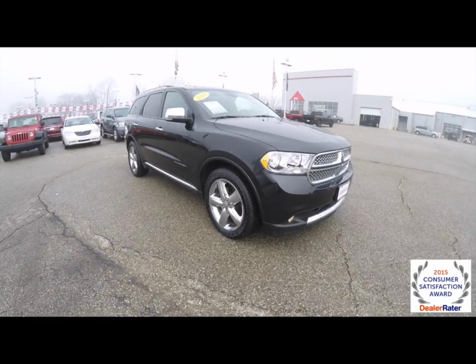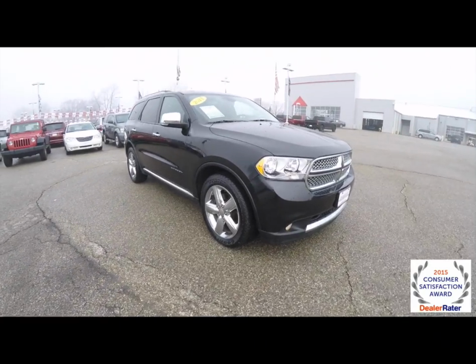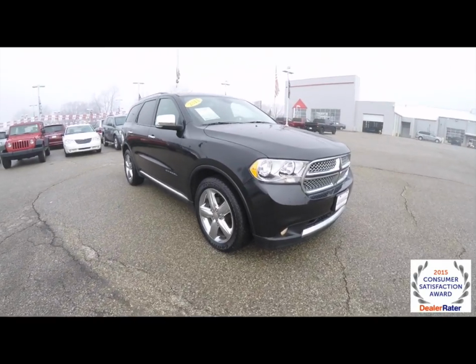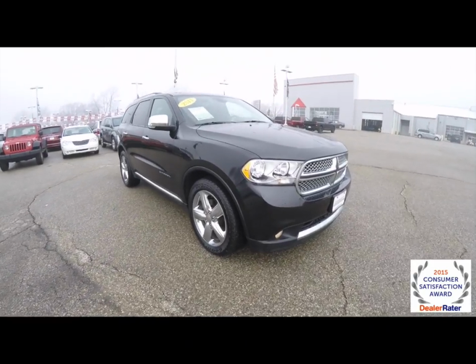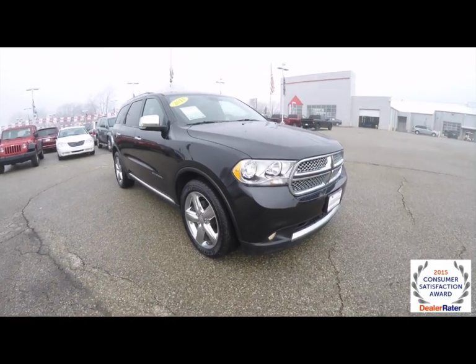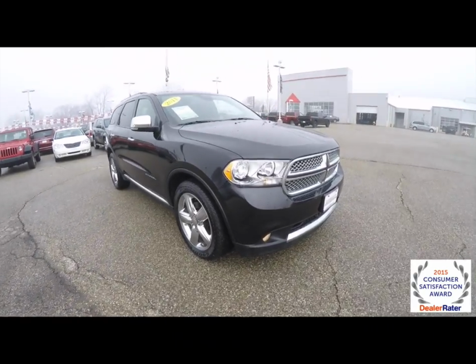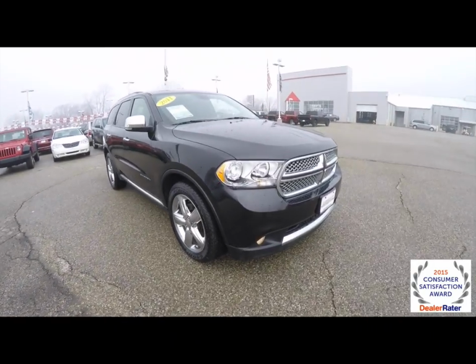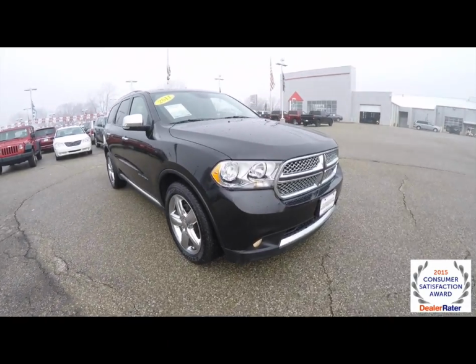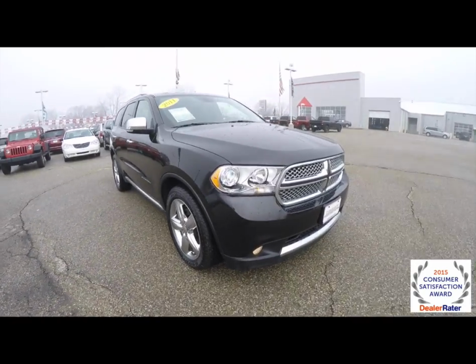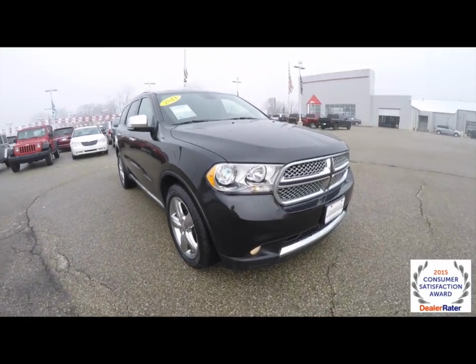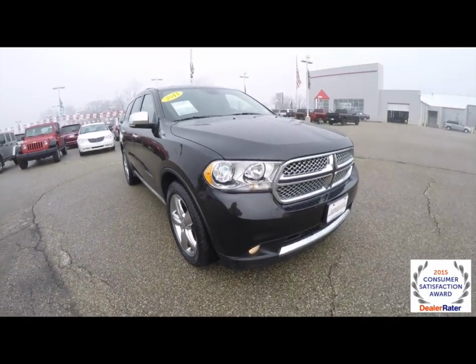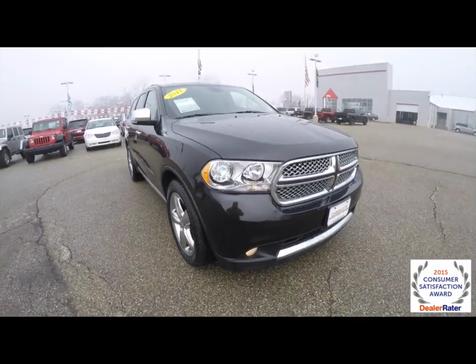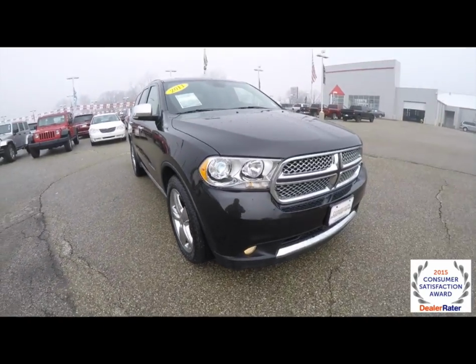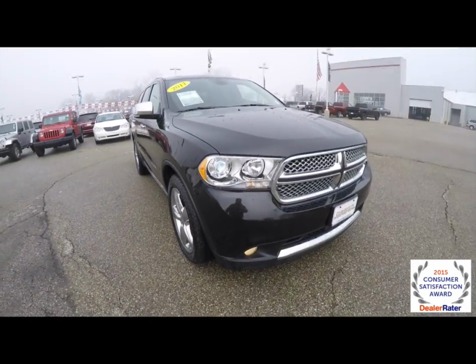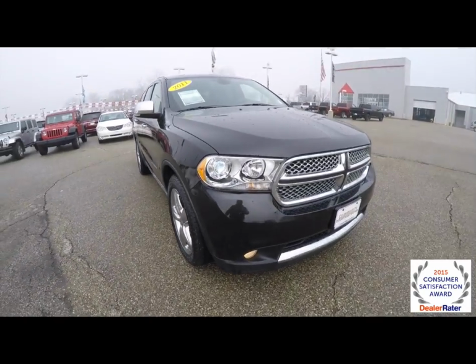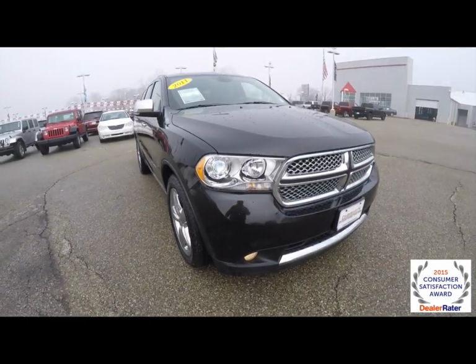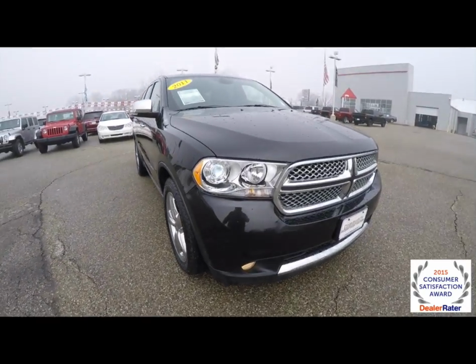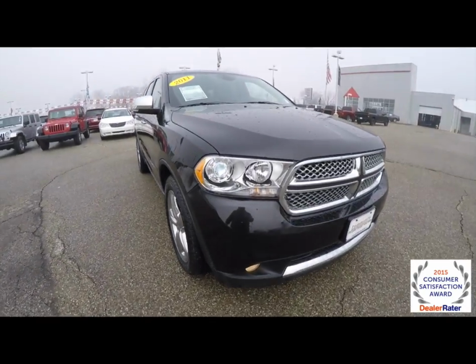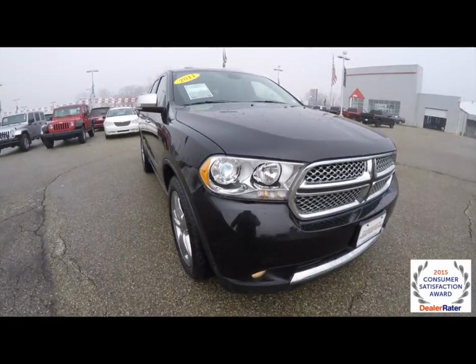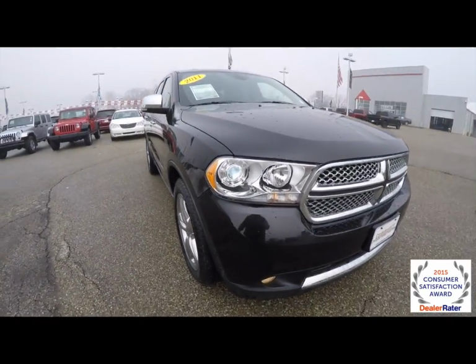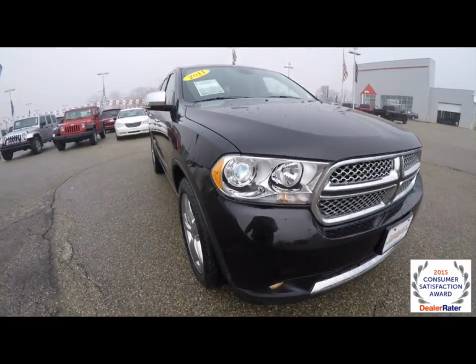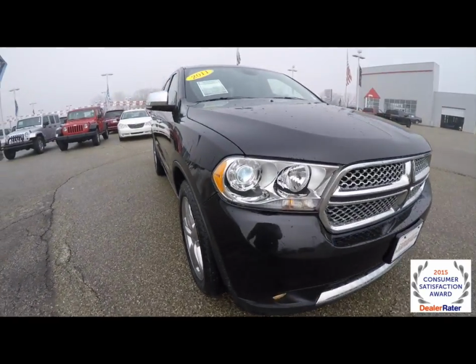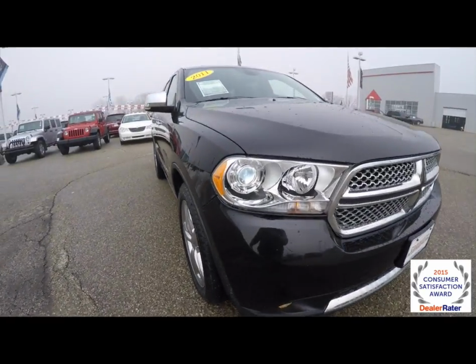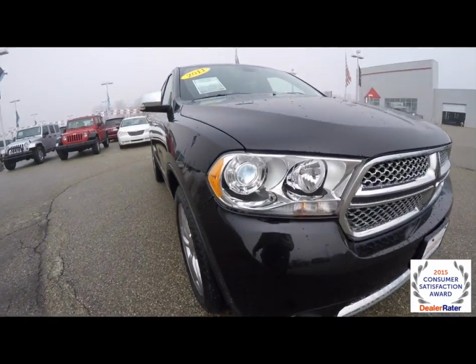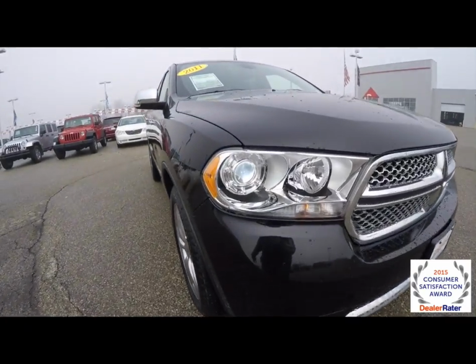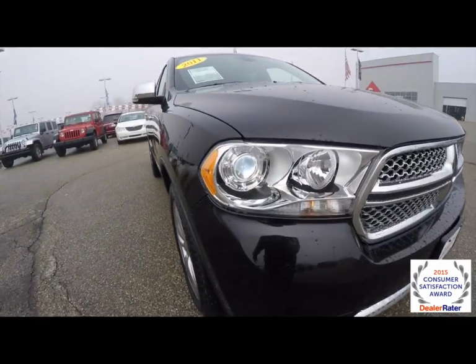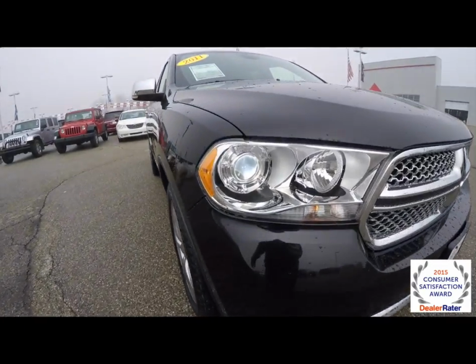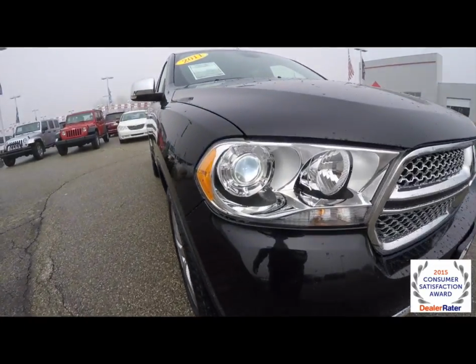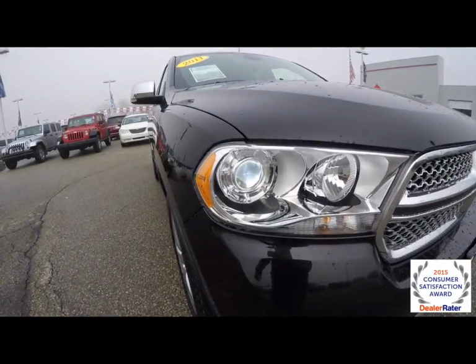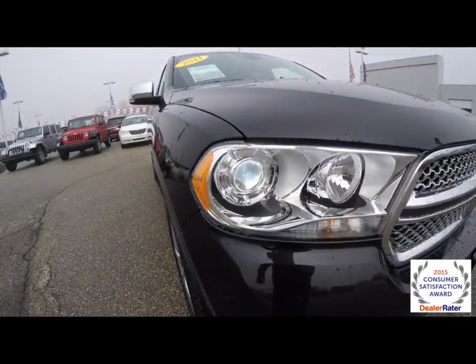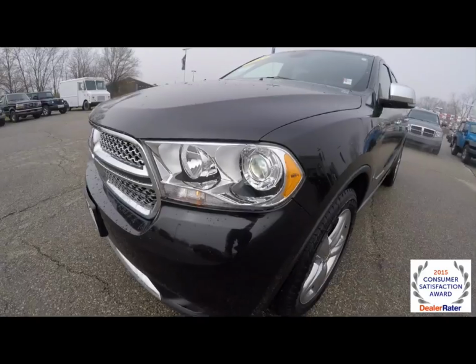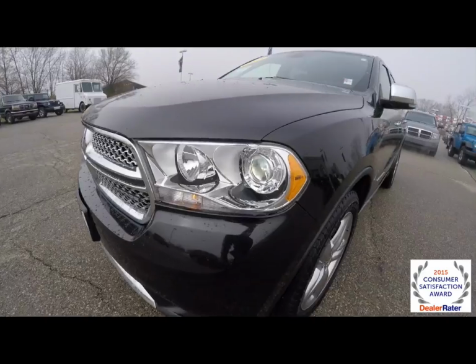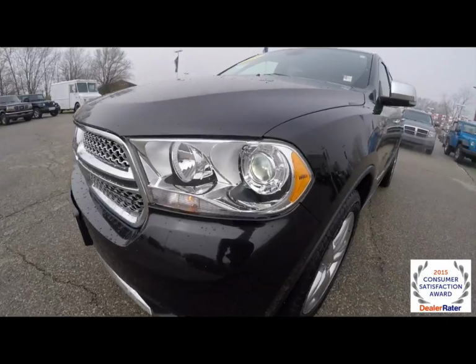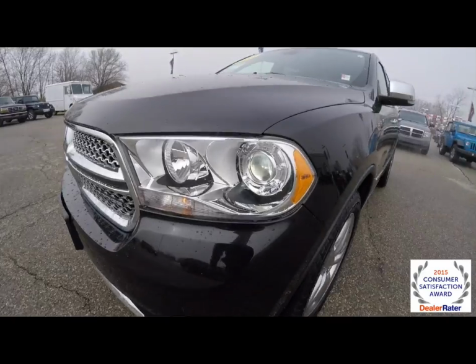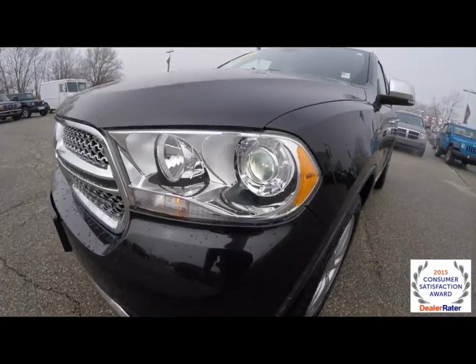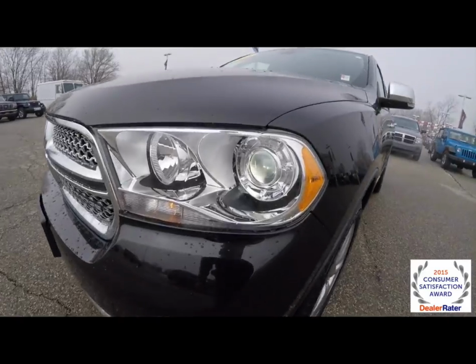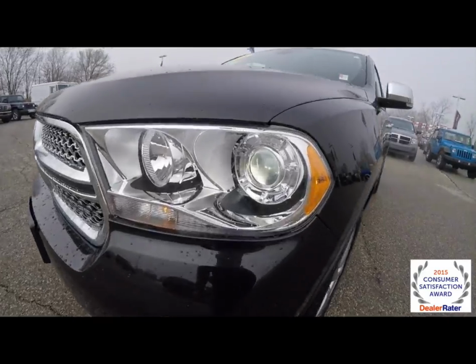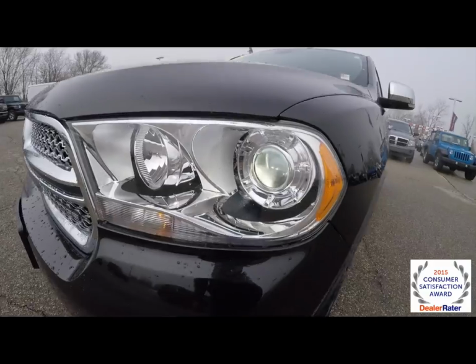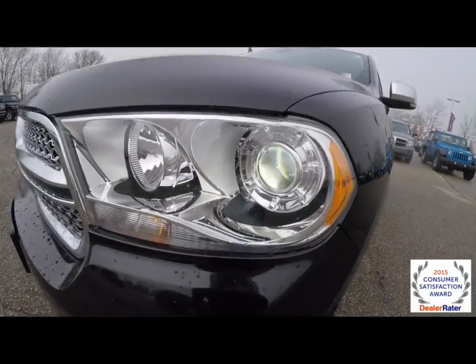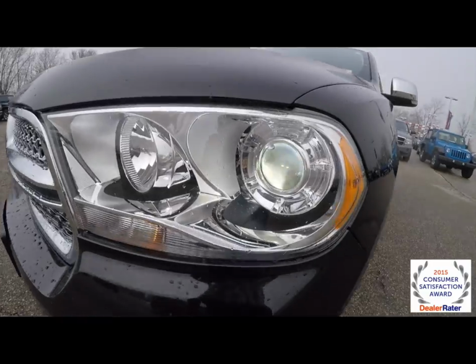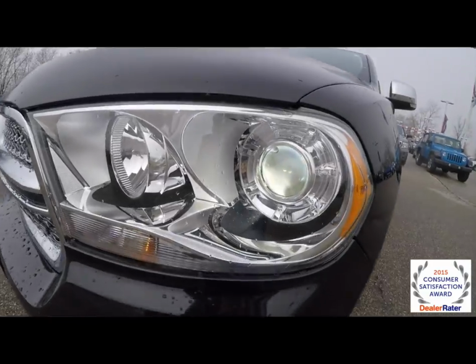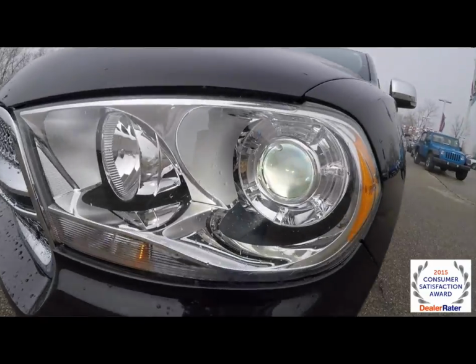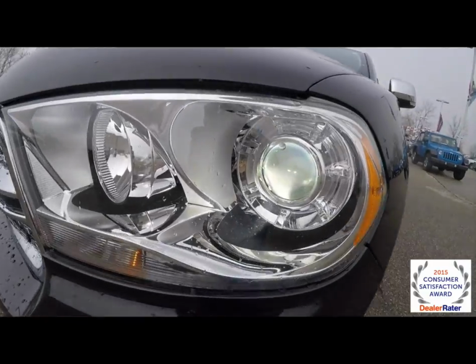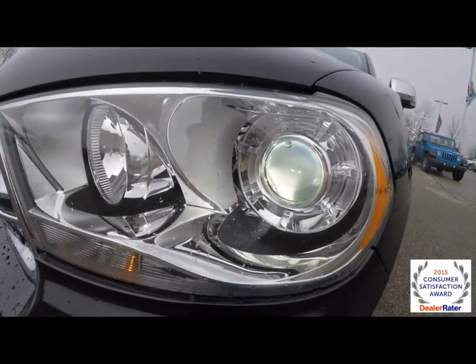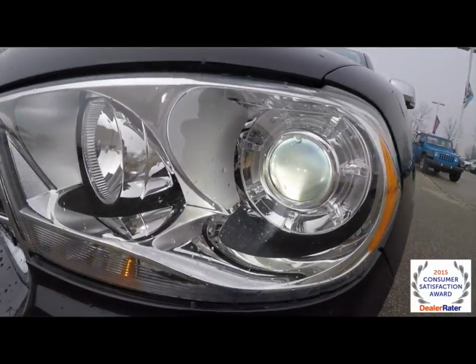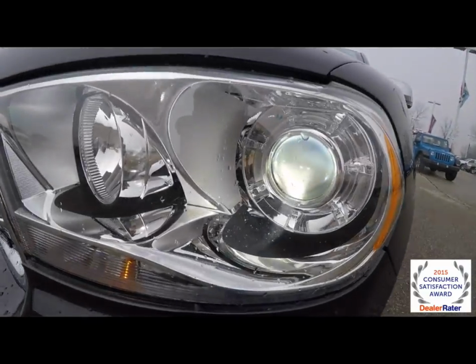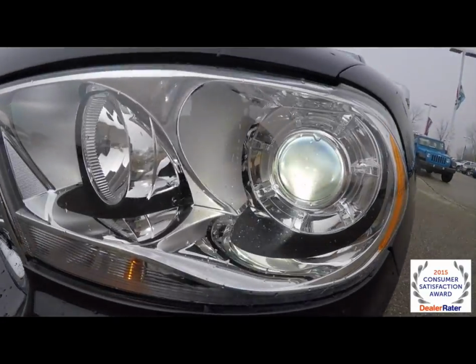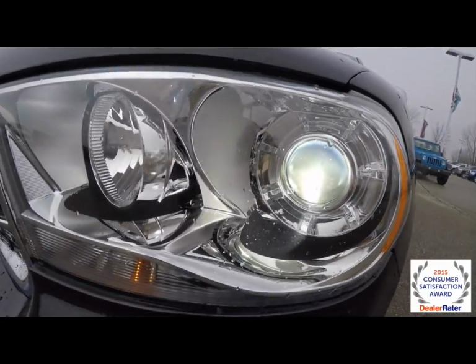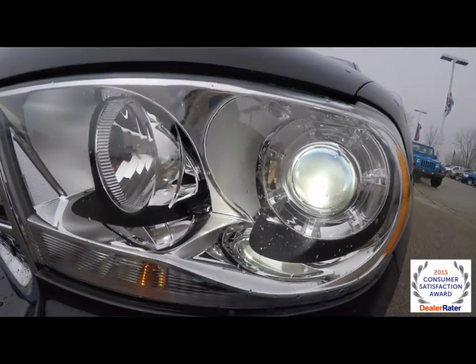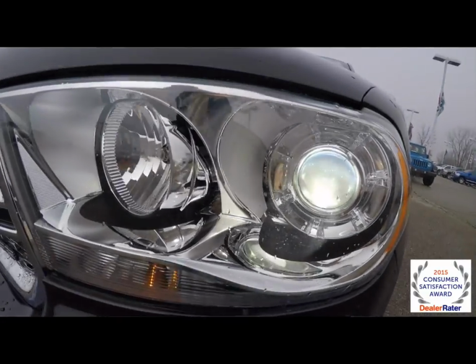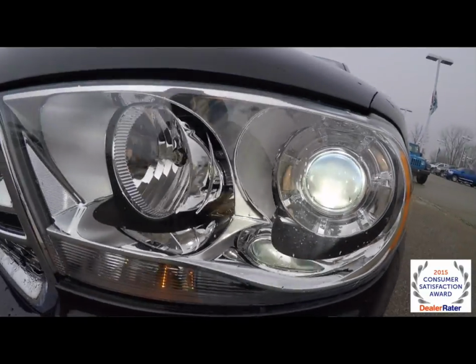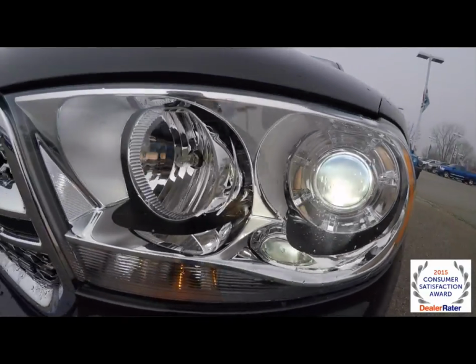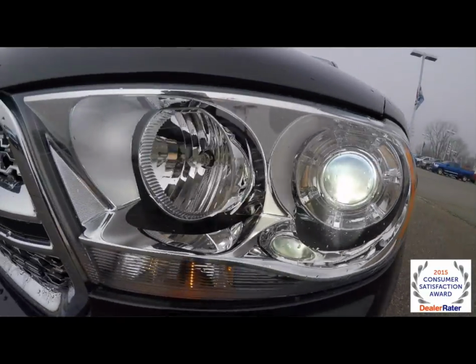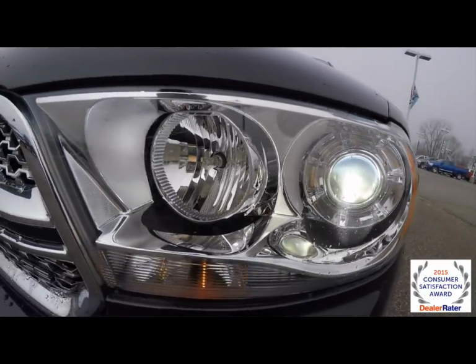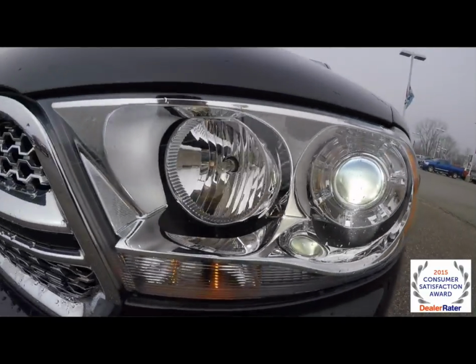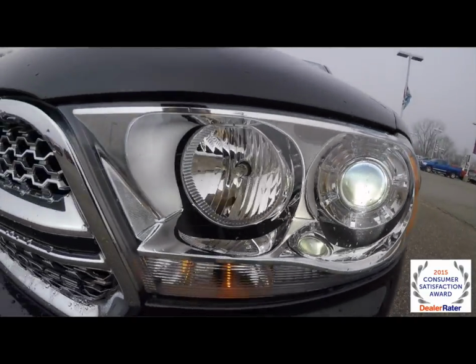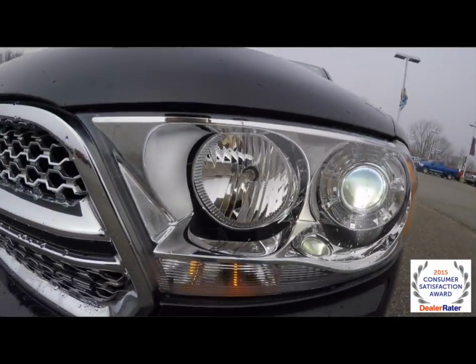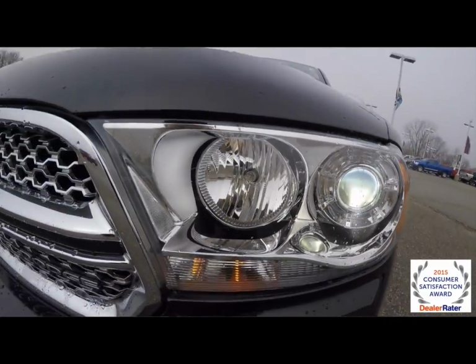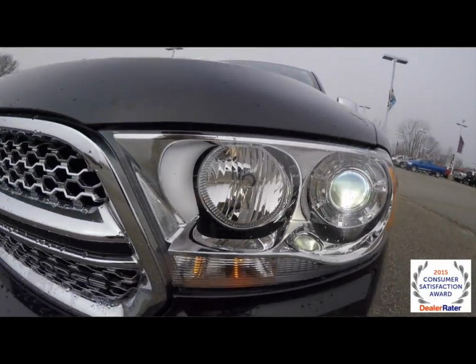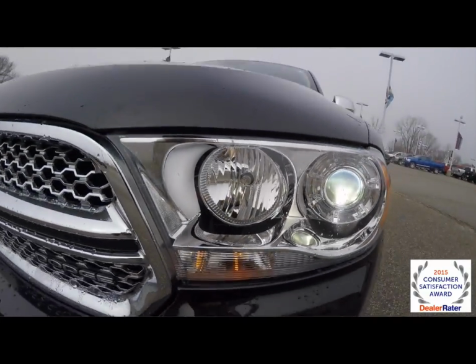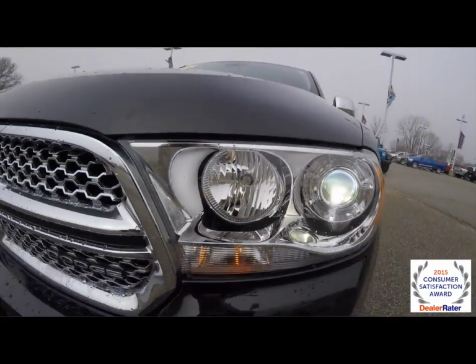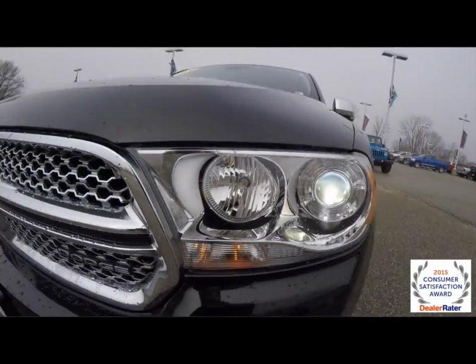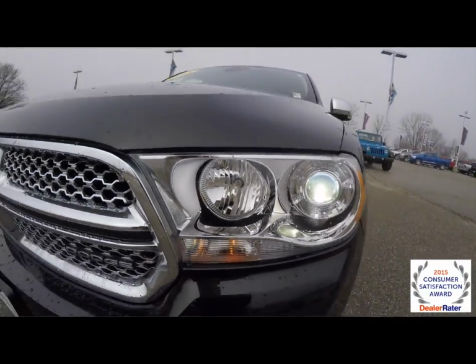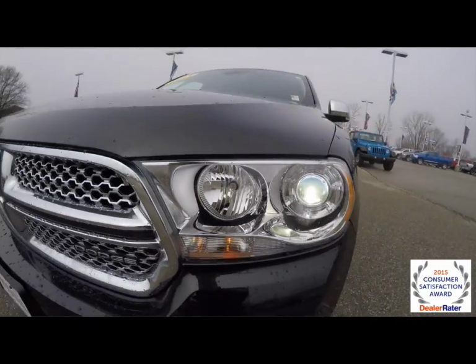Up front you have a chrome grille, high intensity discharge headlamps with fog lamps.